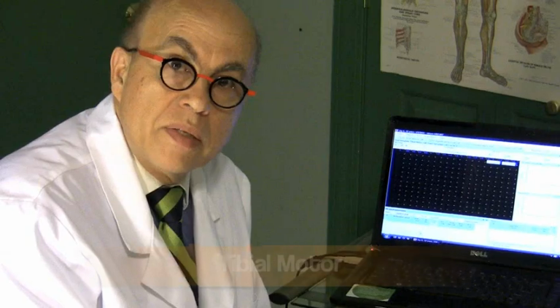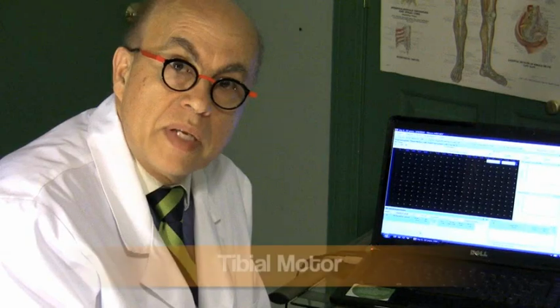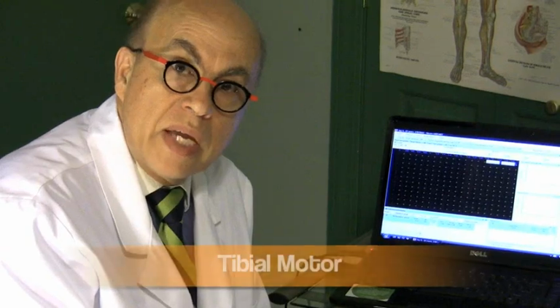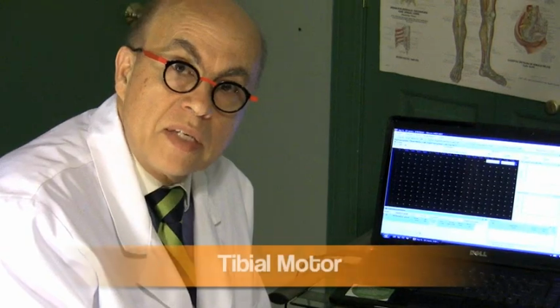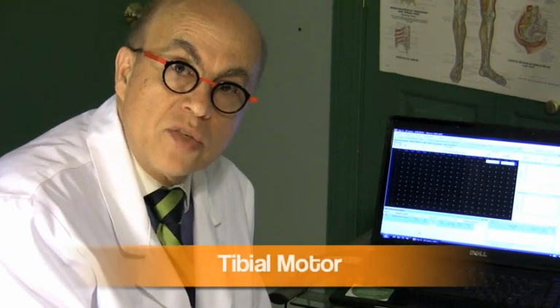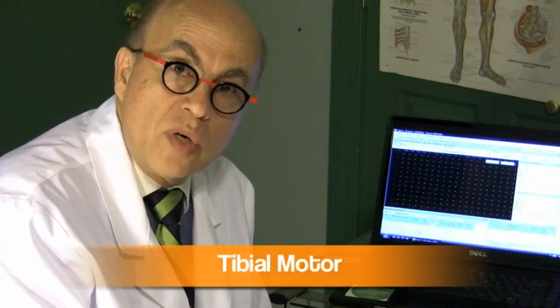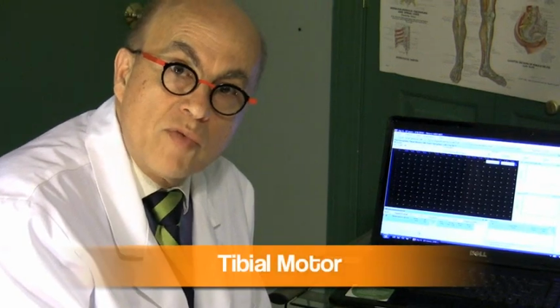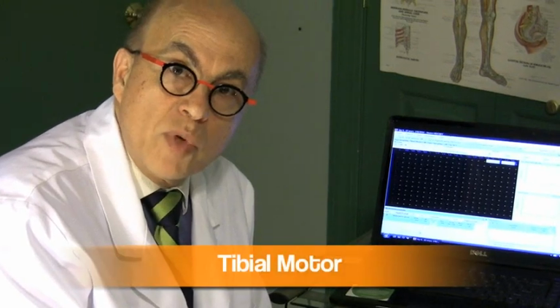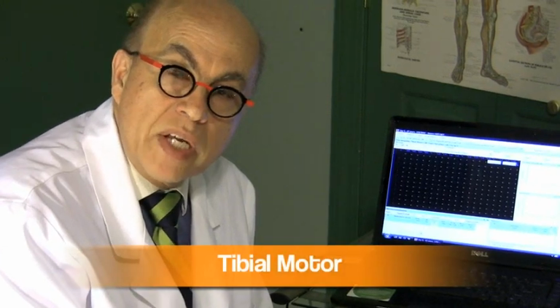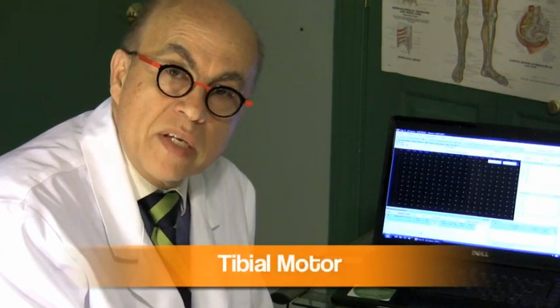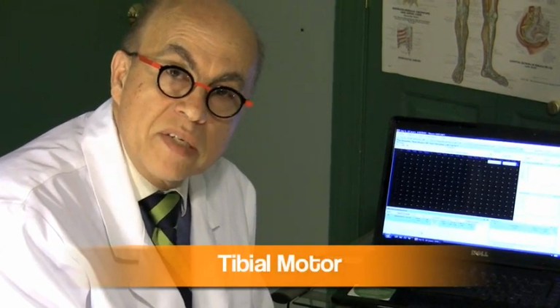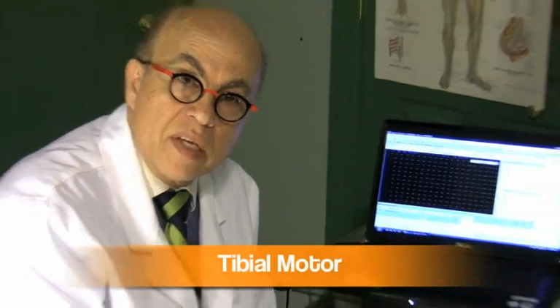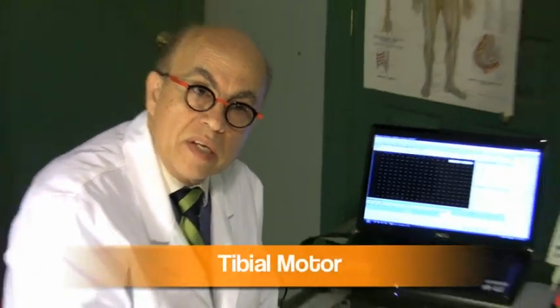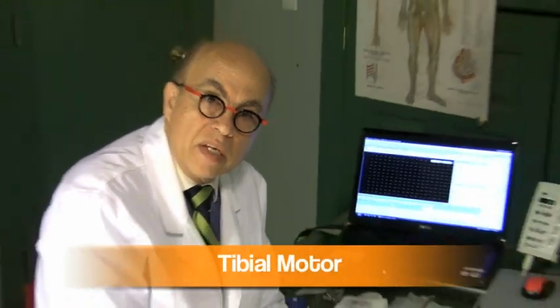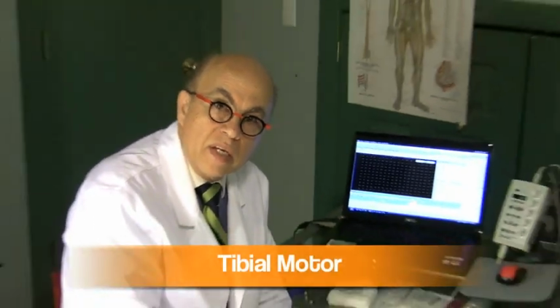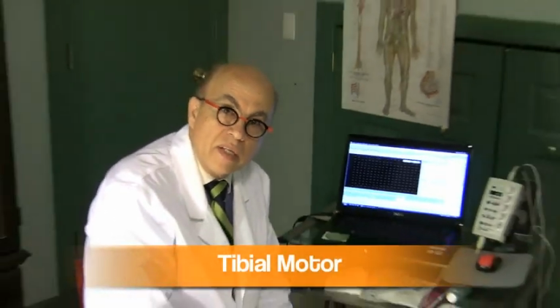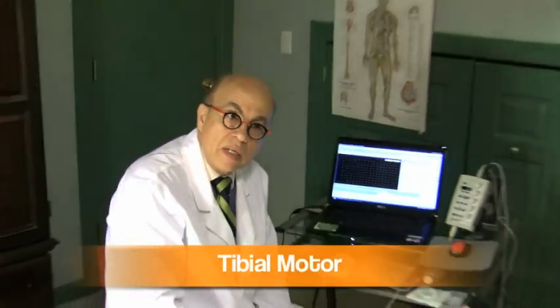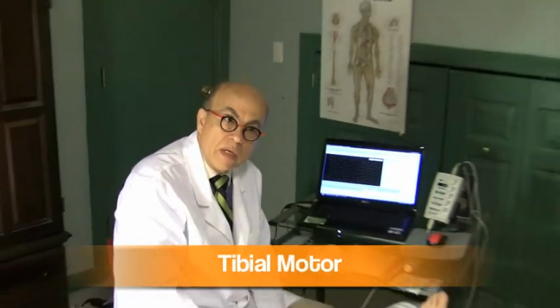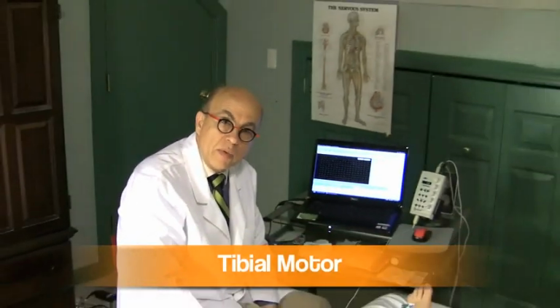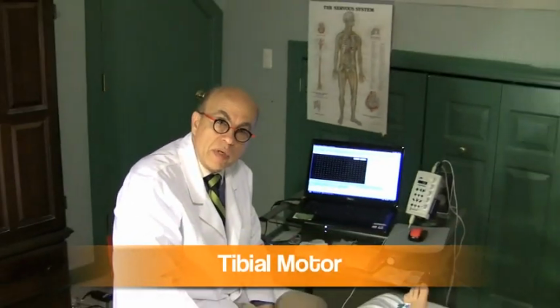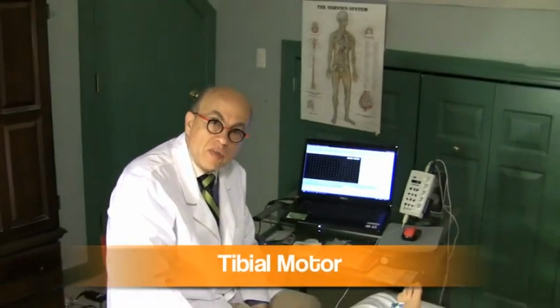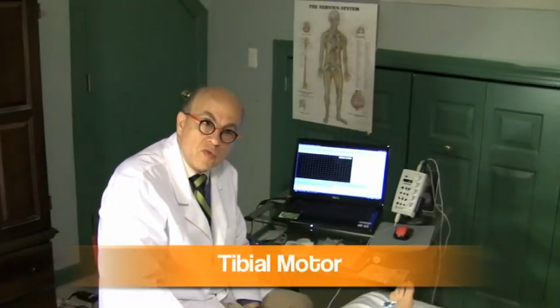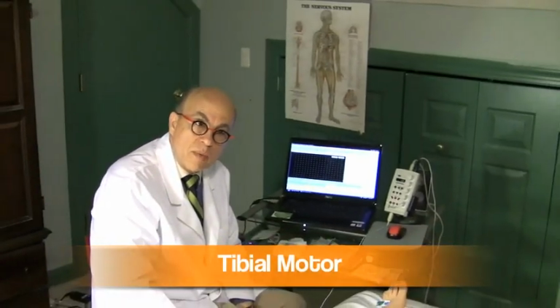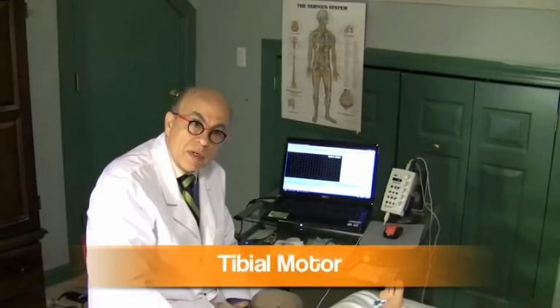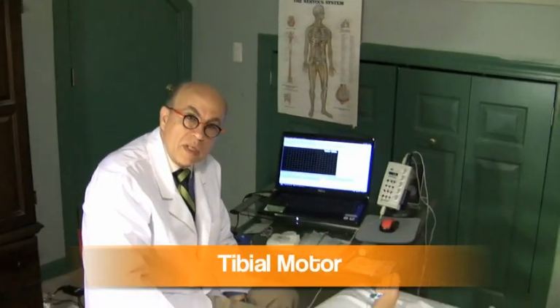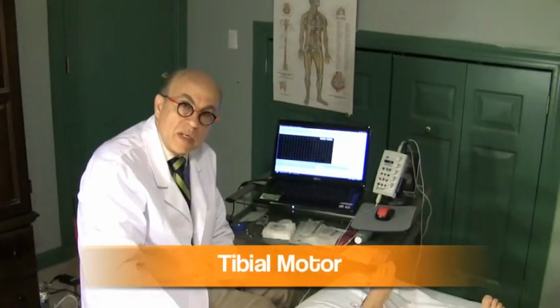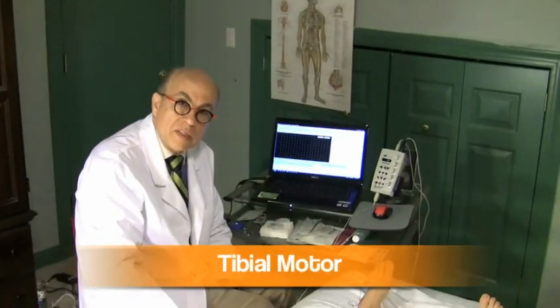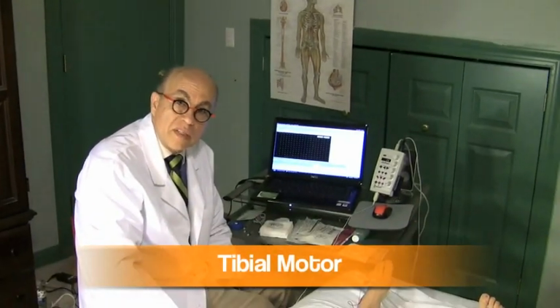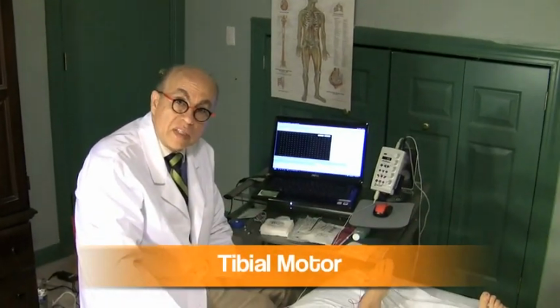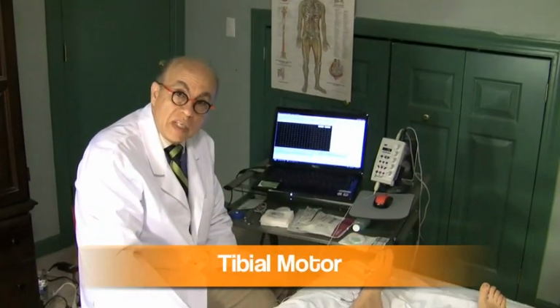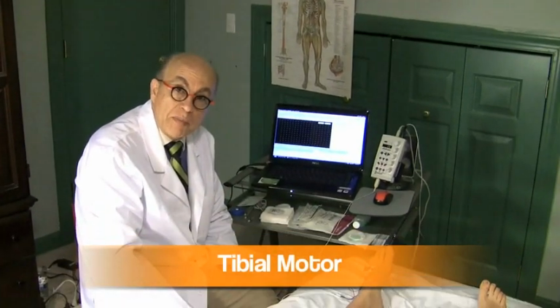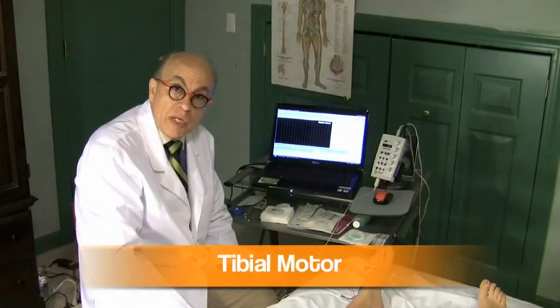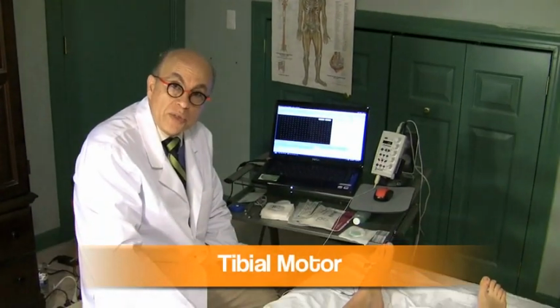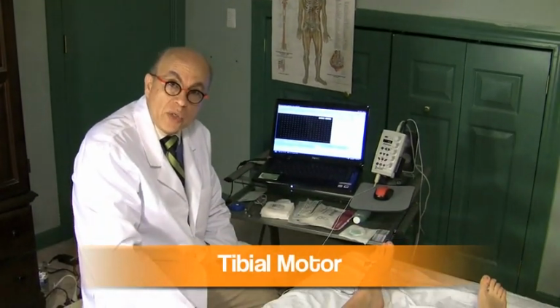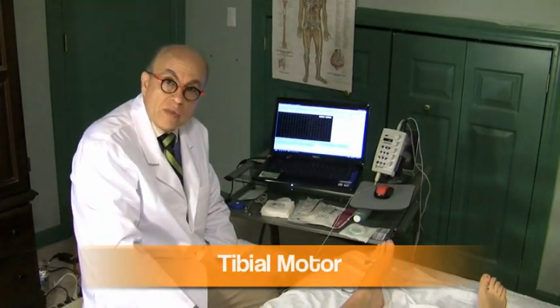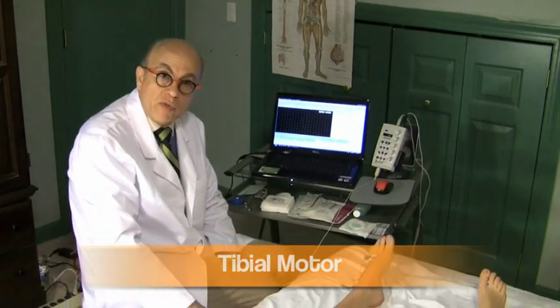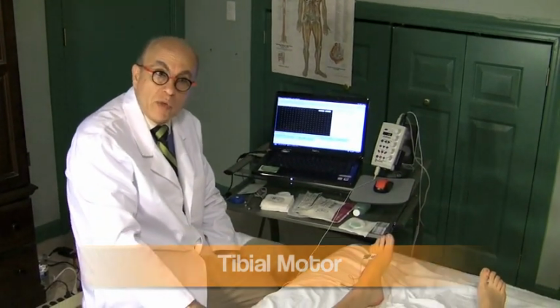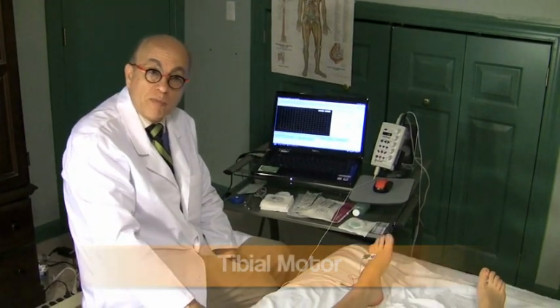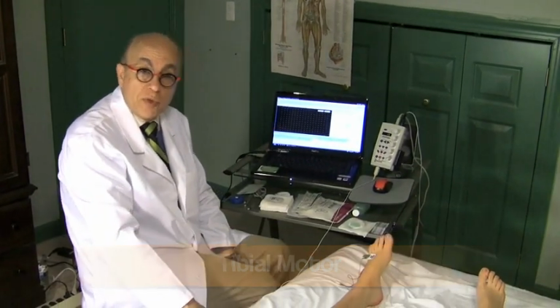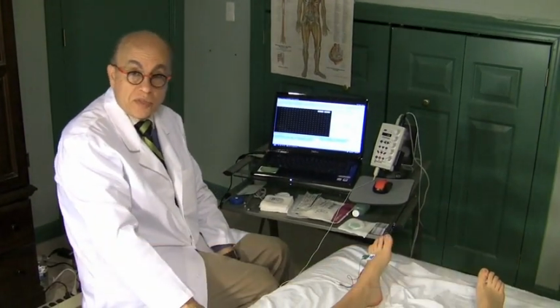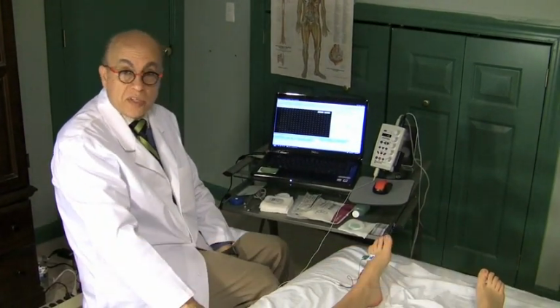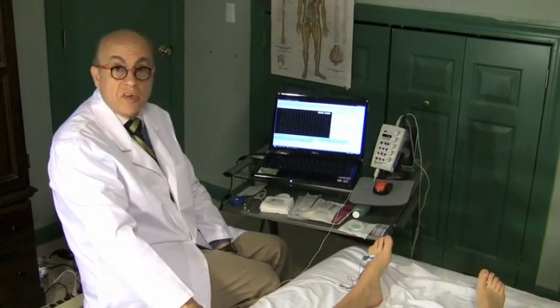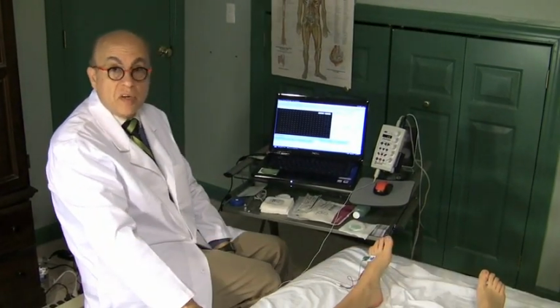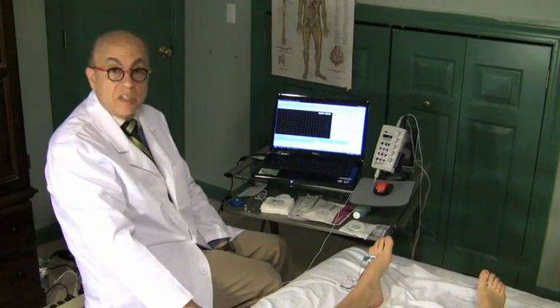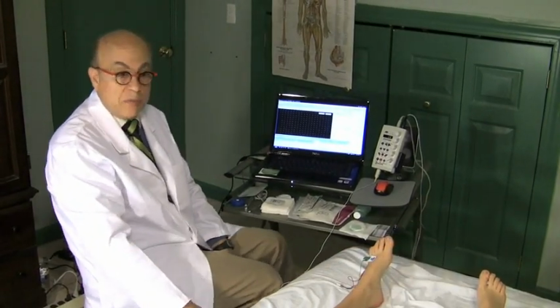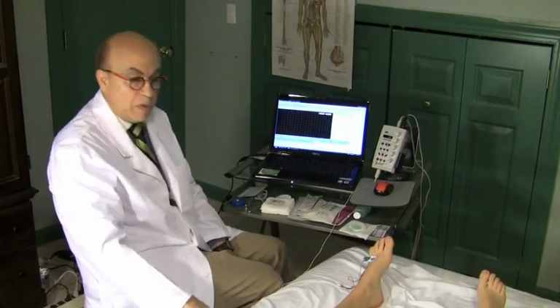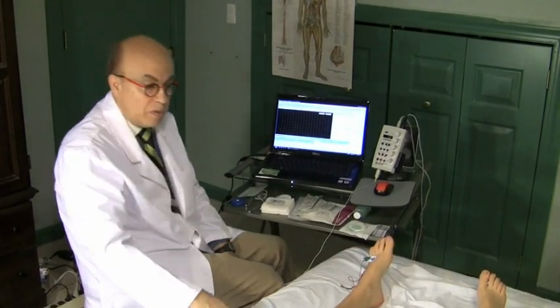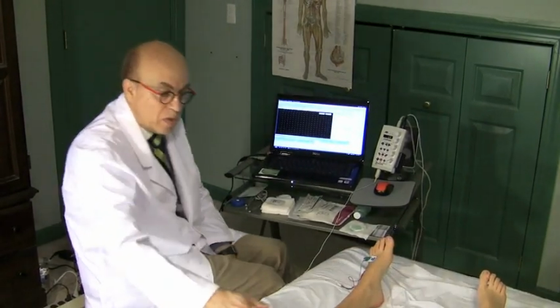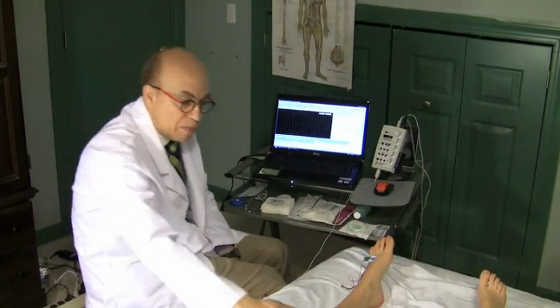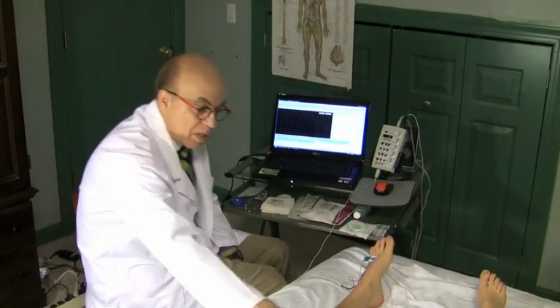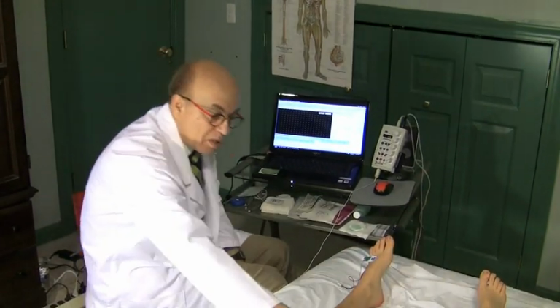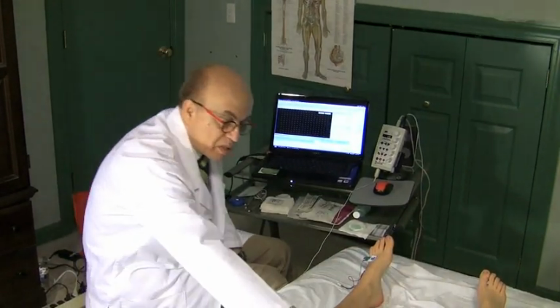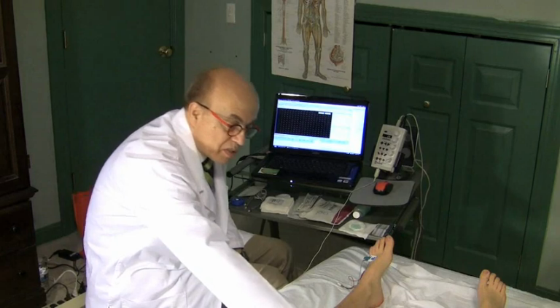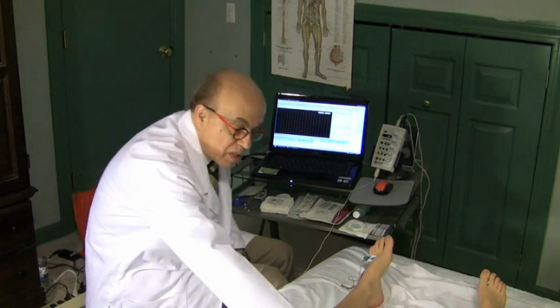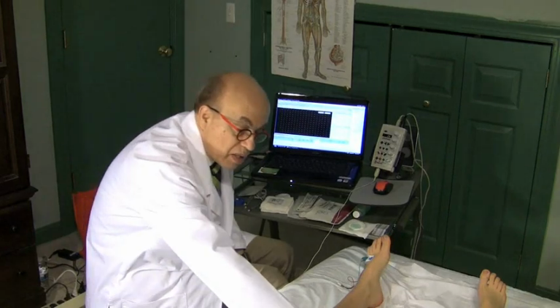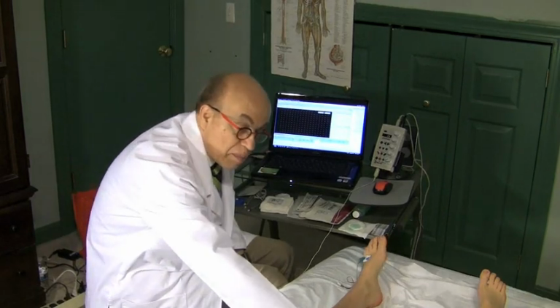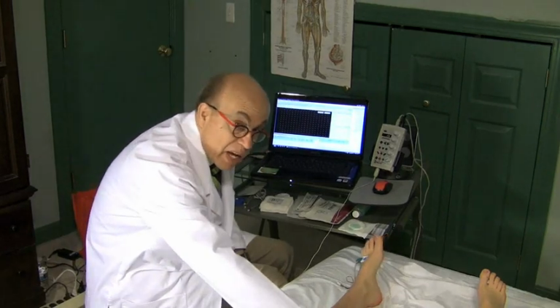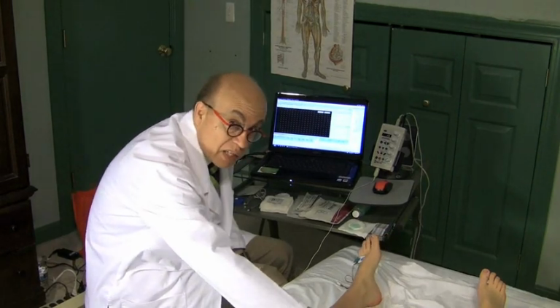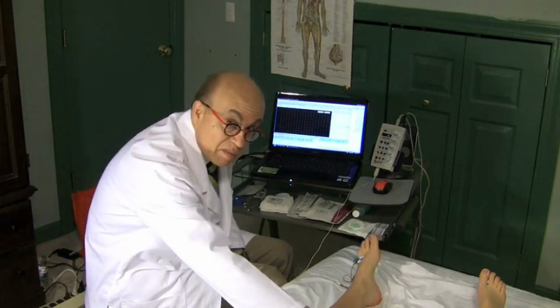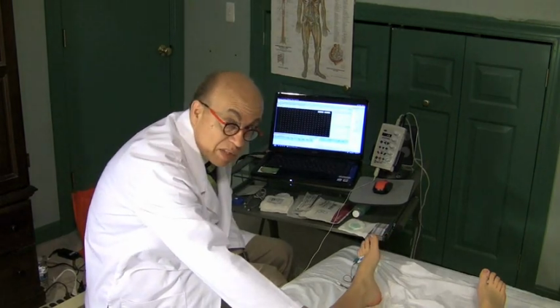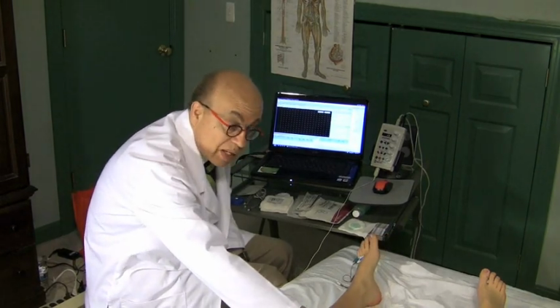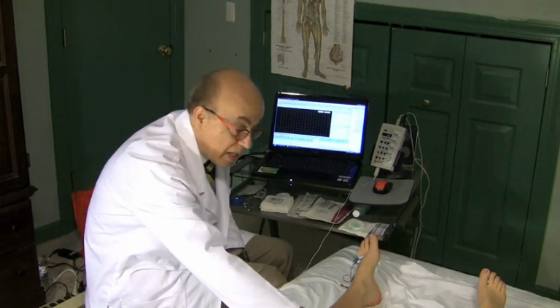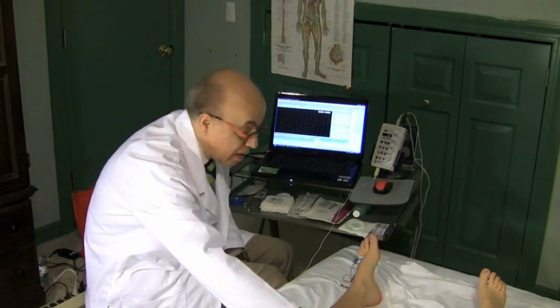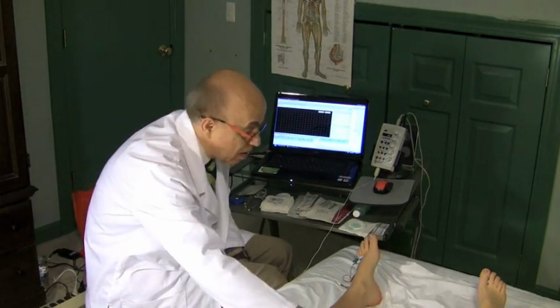The next nerve we're going to study in the lower extremity is the tibial nerve, or posterior tibial nerve, because it's in the back of the leg.